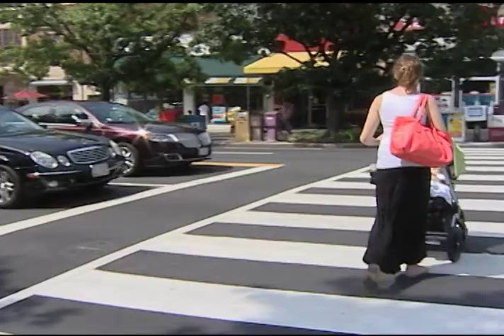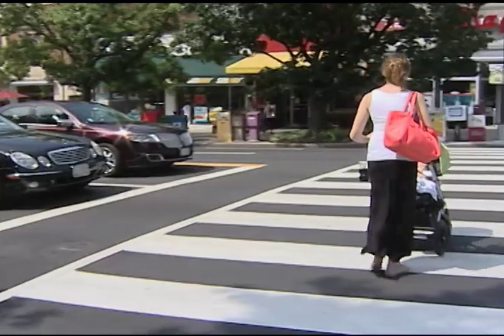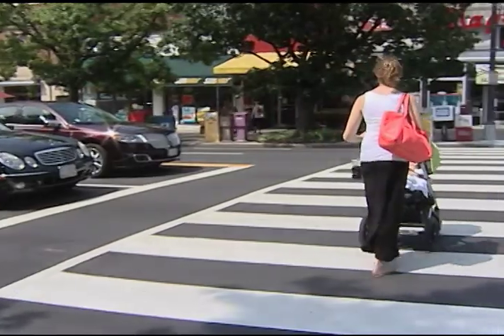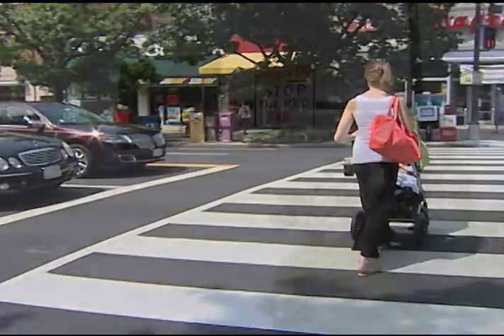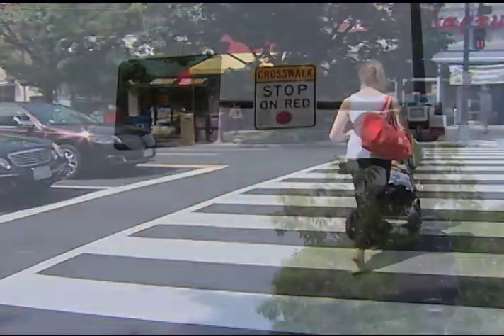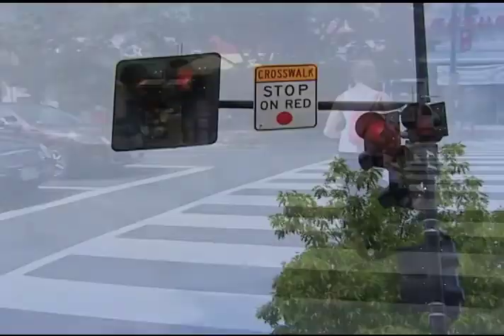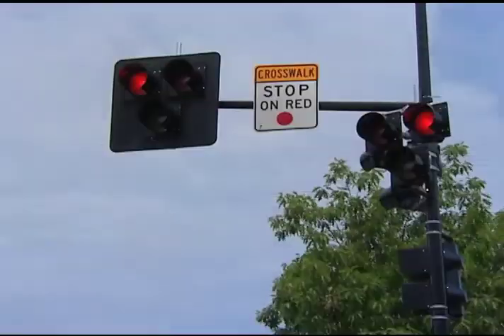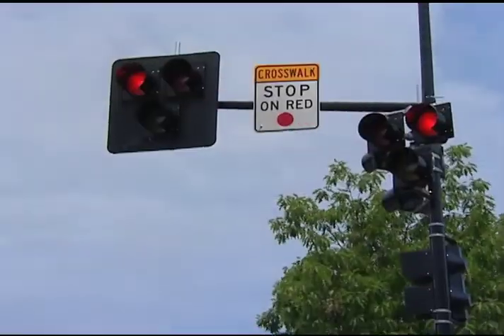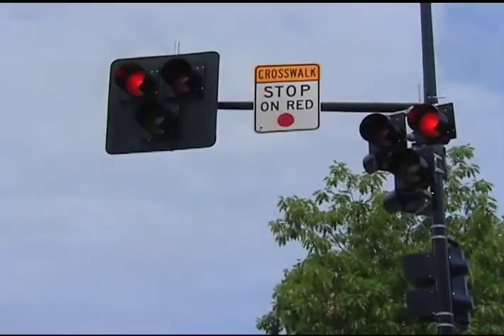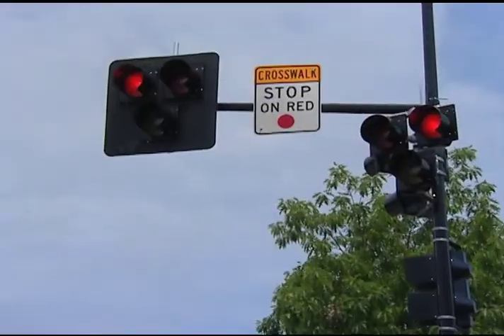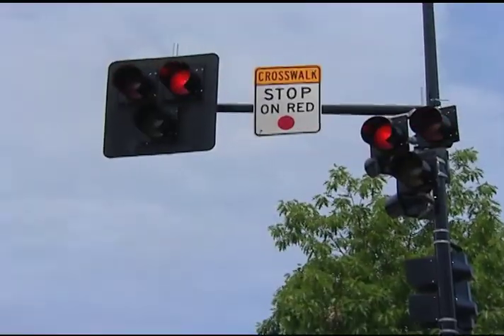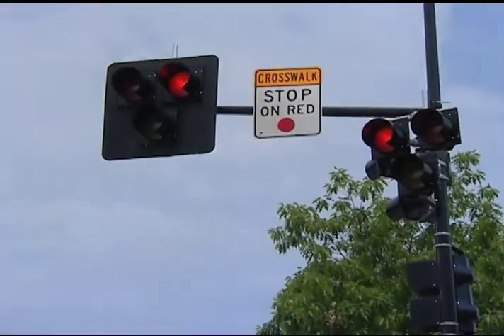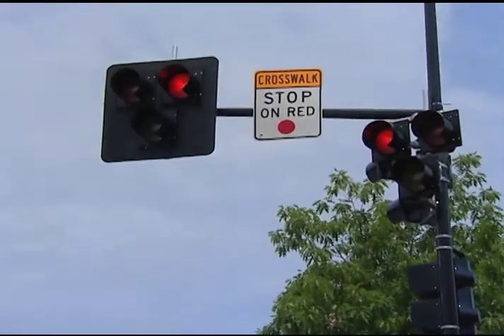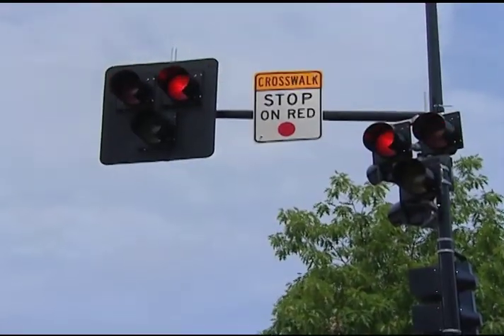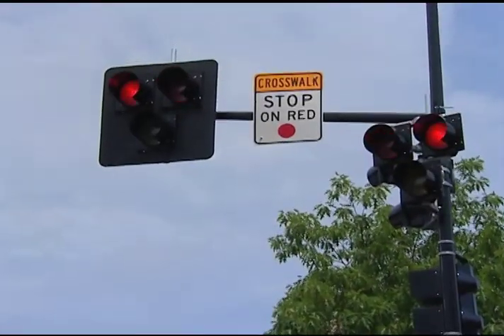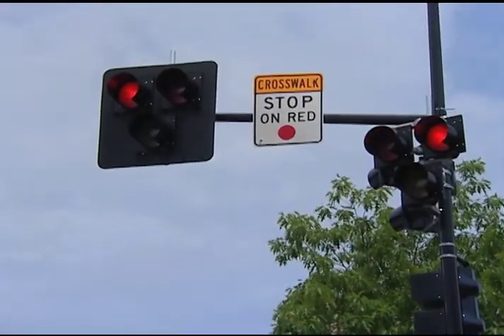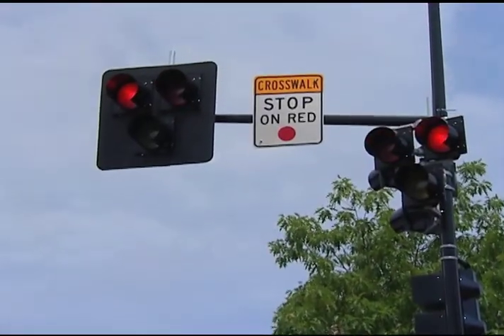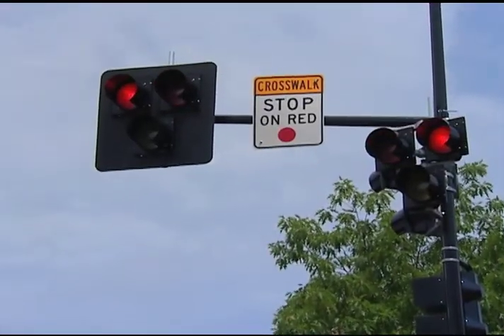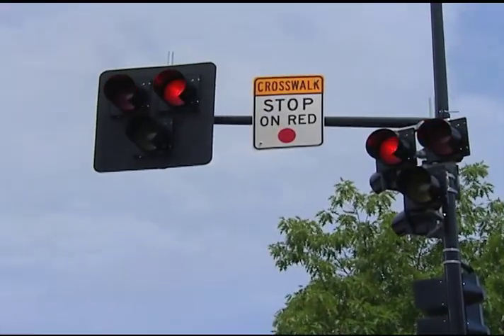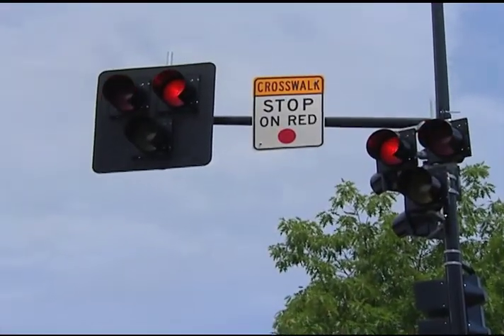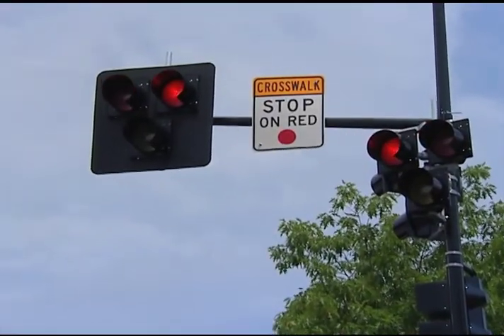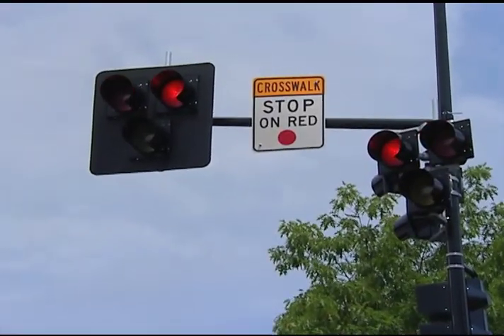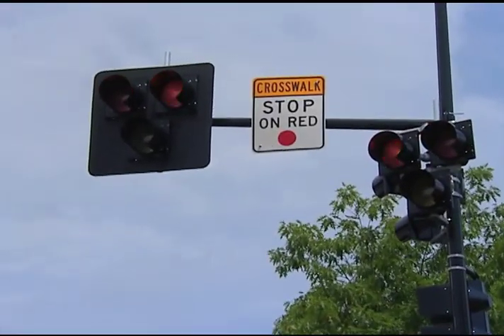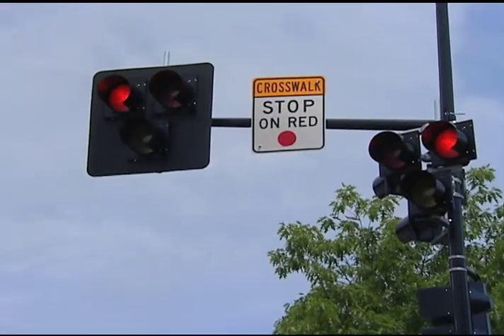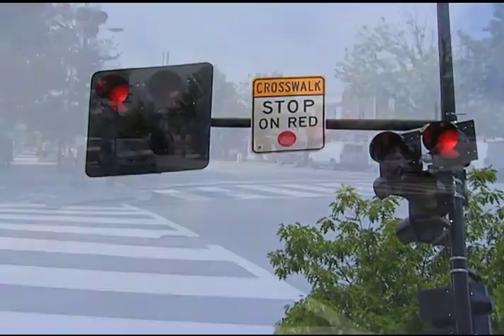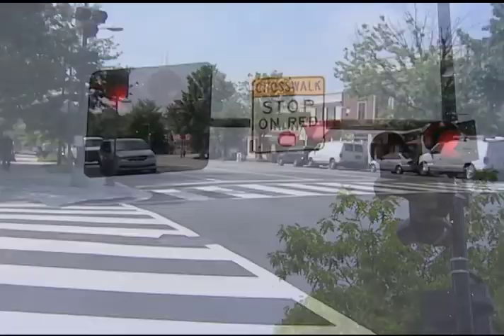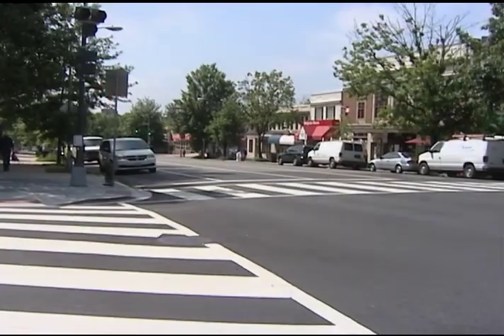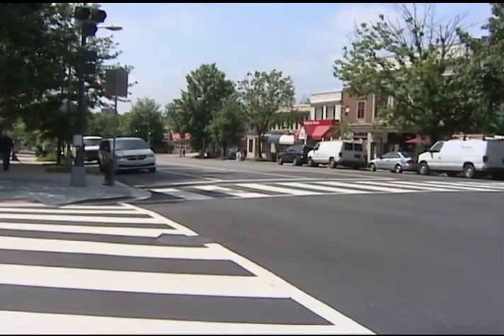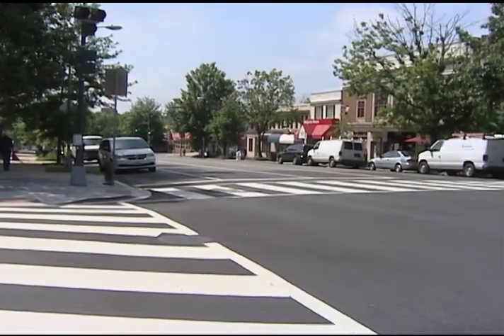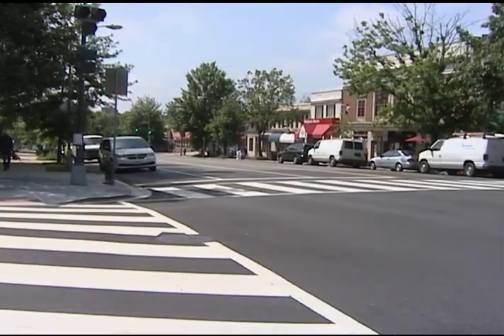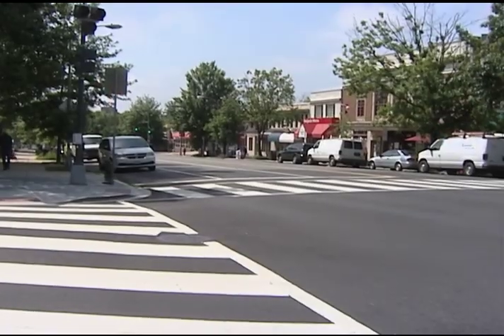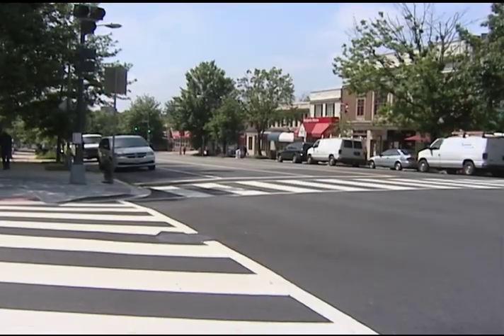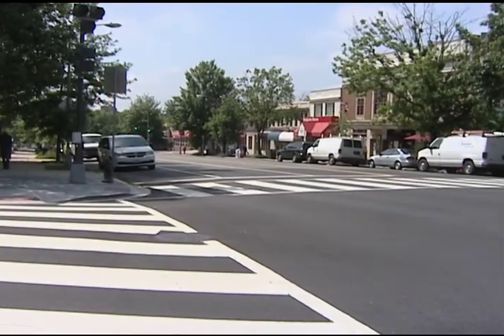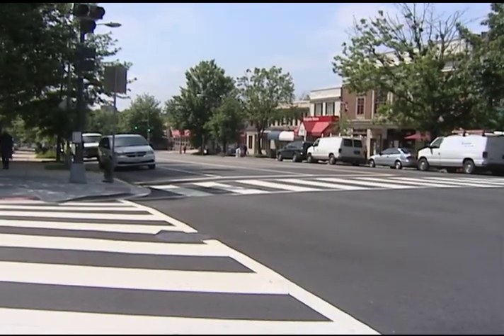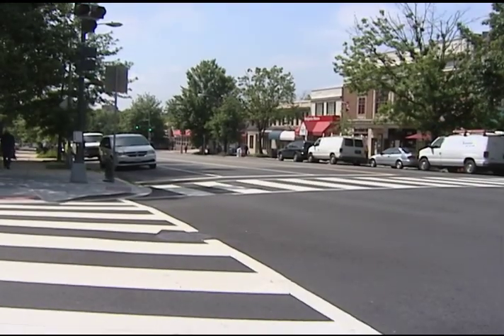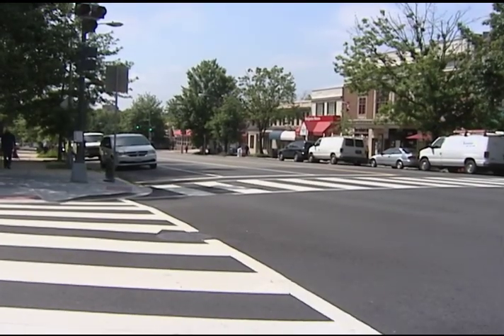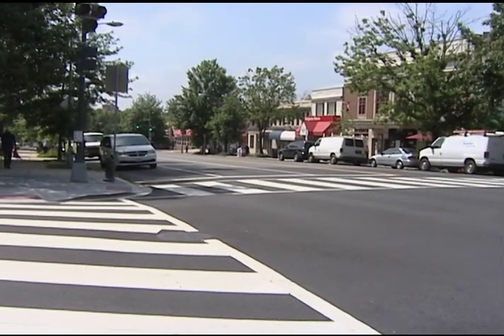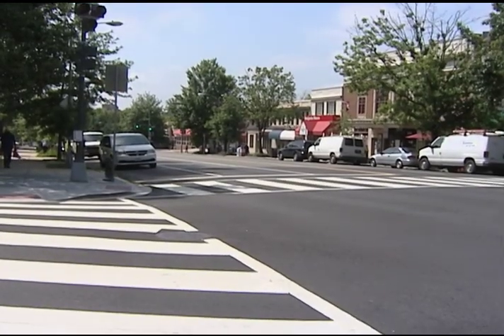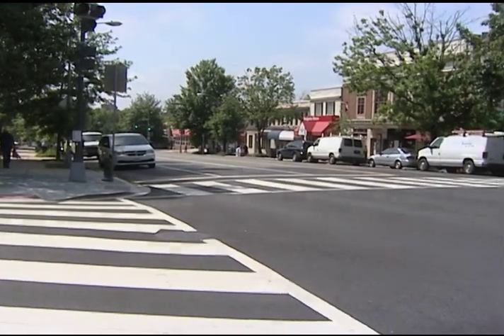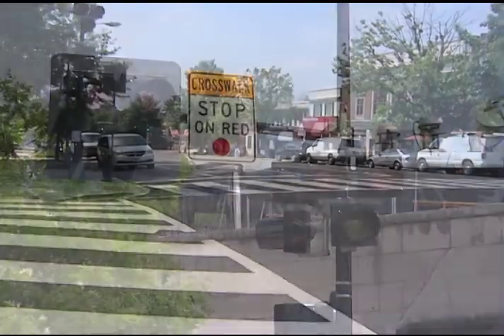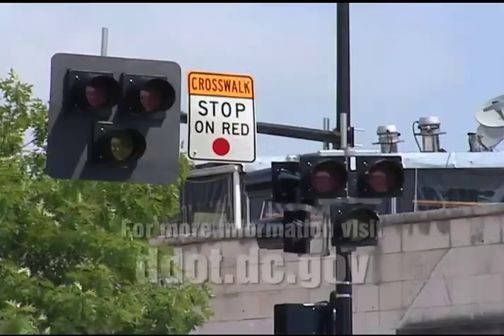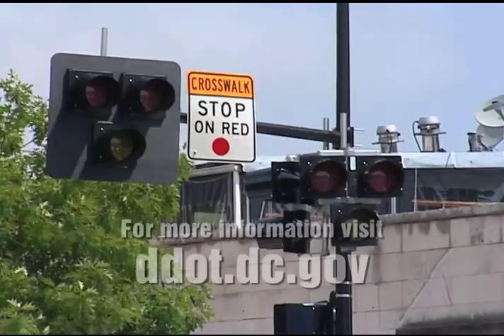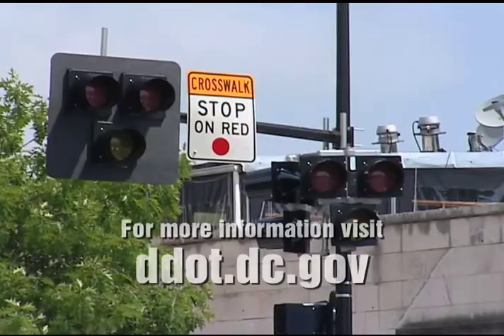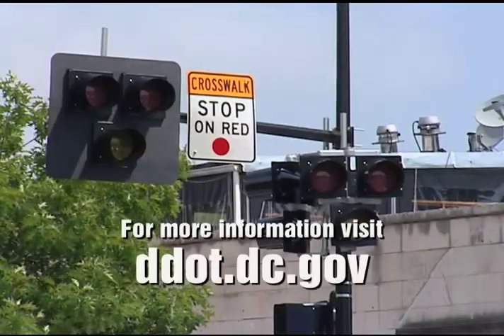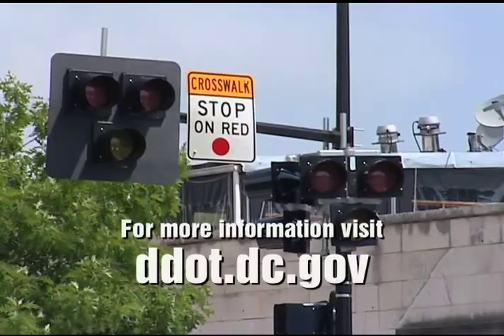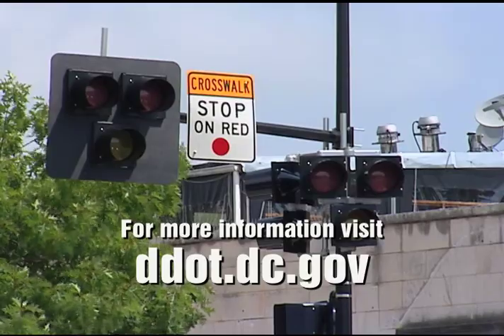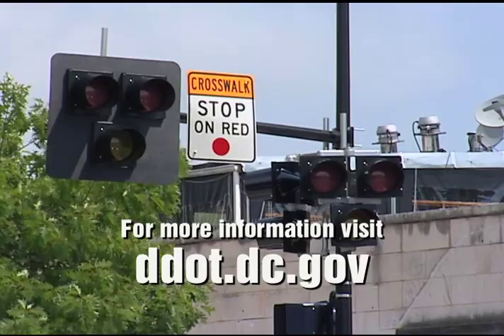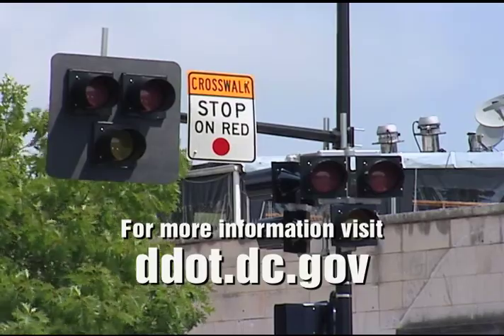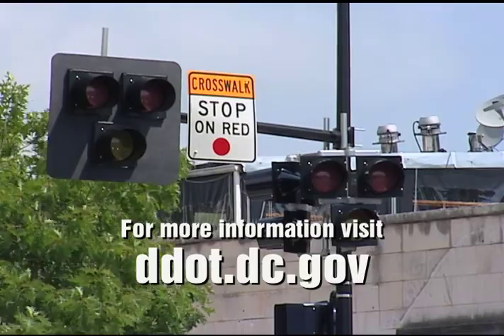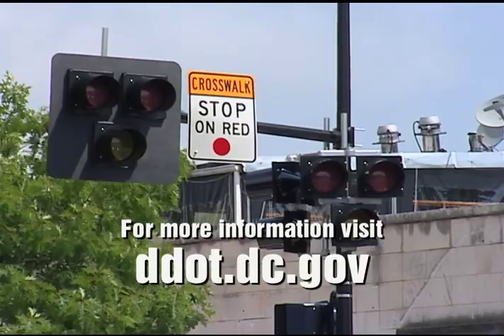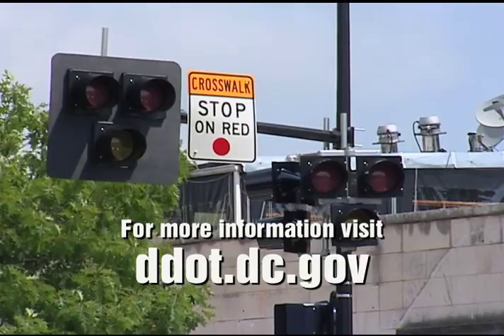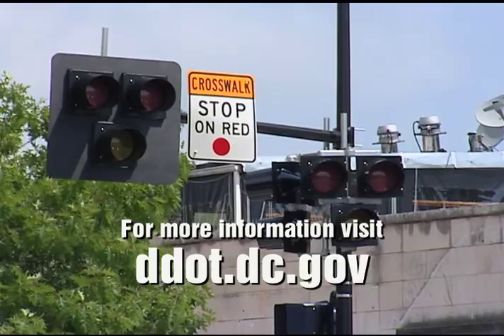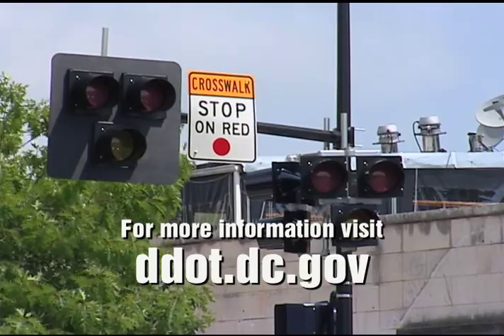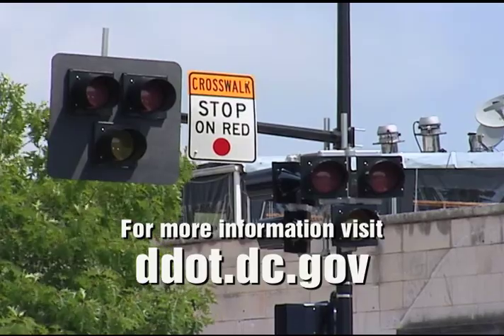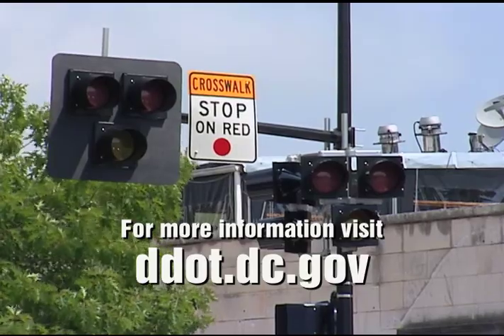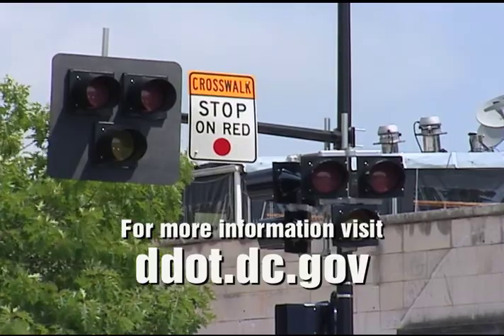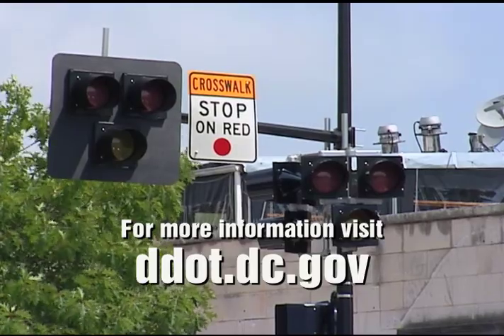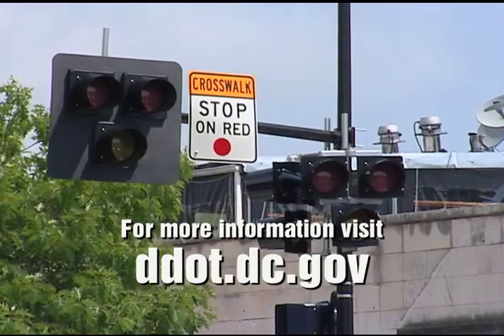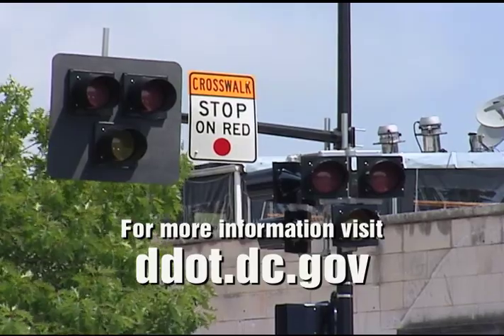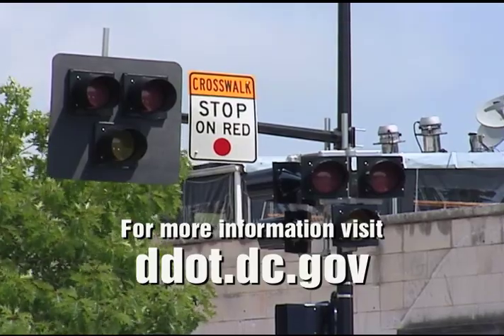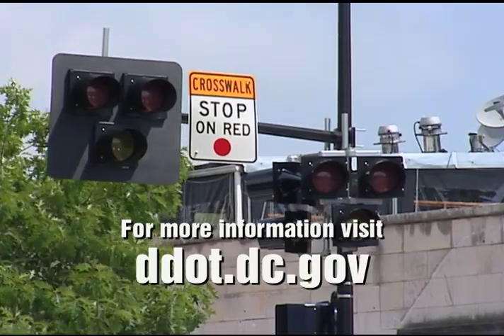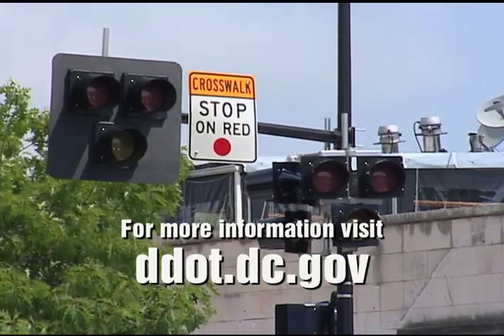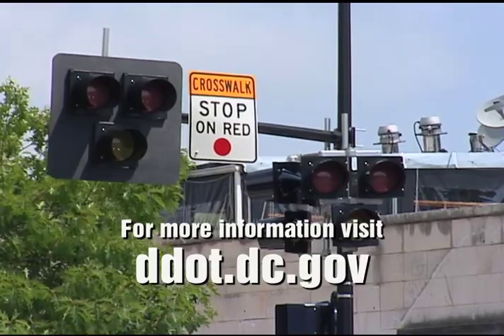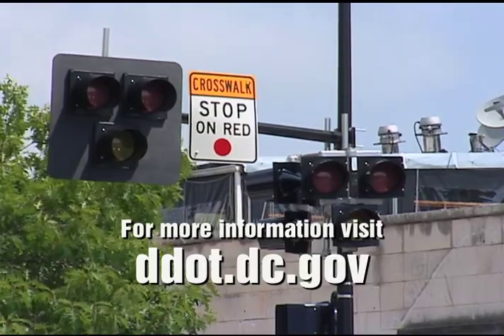Red lights will then flash and you may proceed with caution if the crosswalk is clear. When a hawk is dark, motorists may proceed.